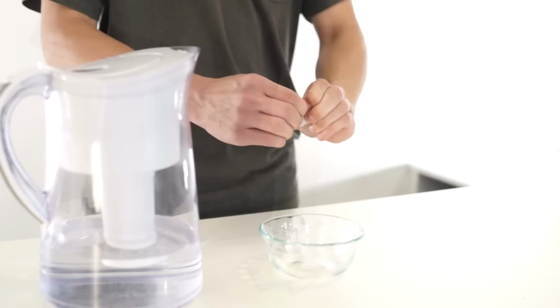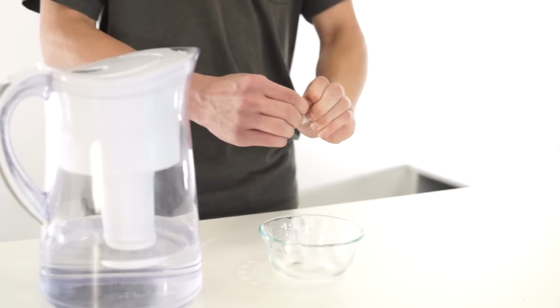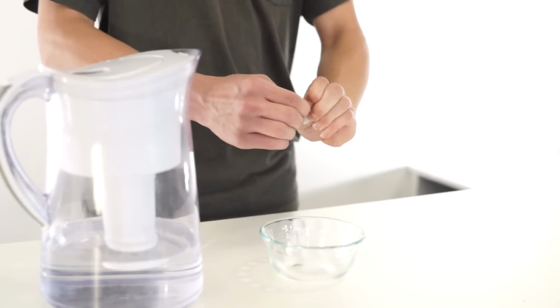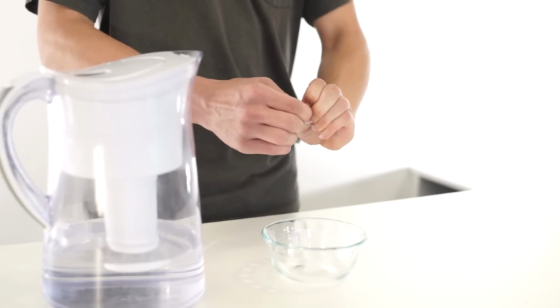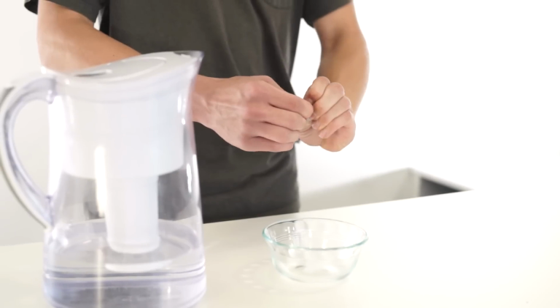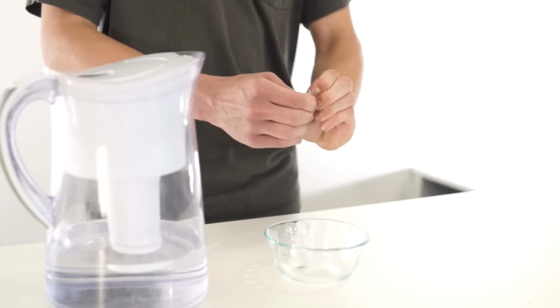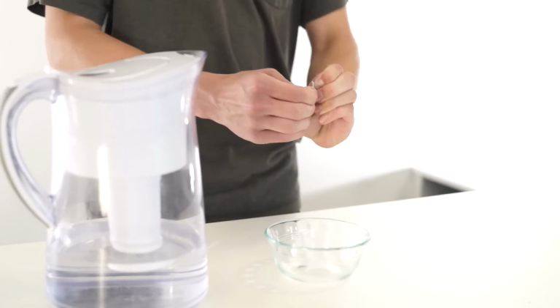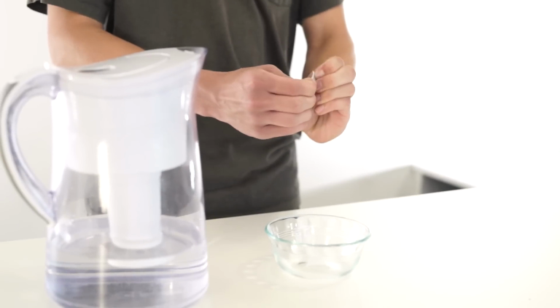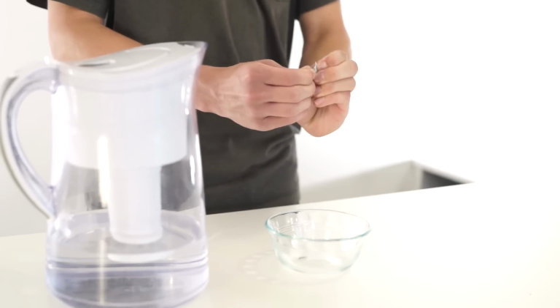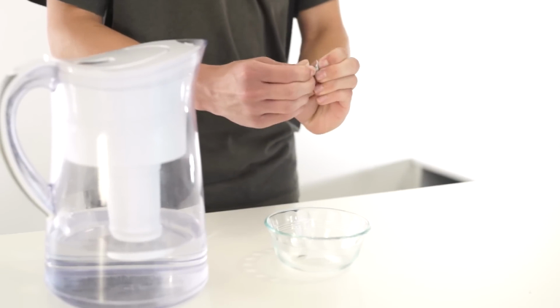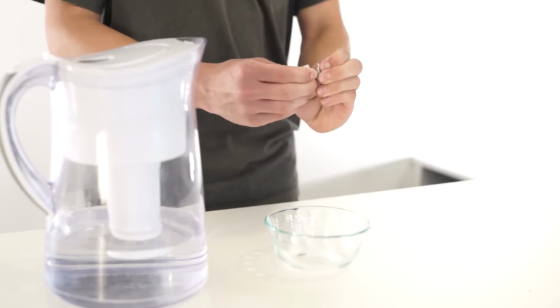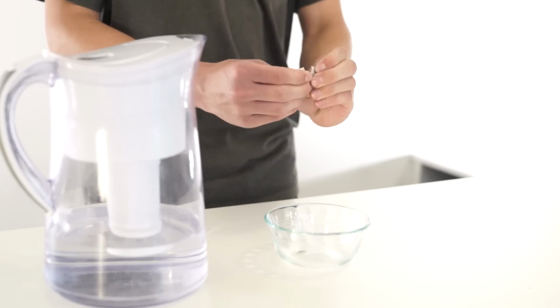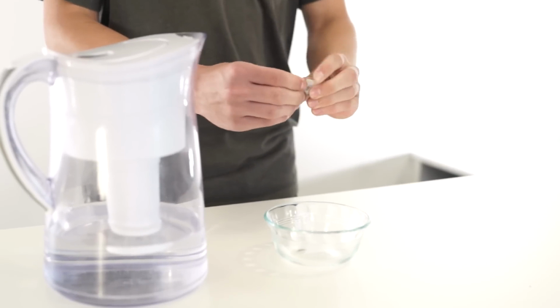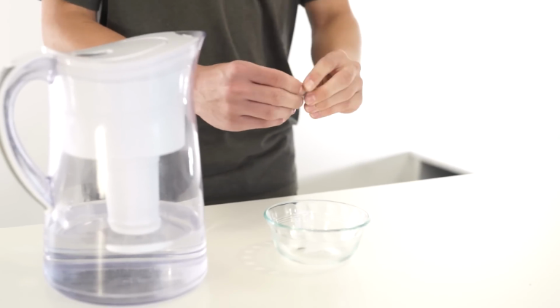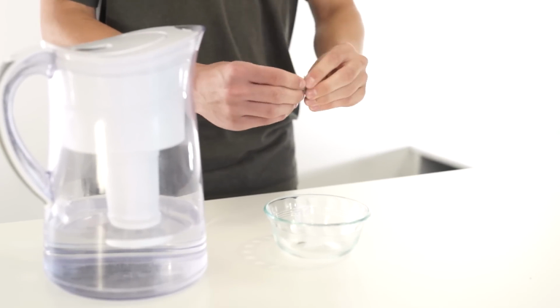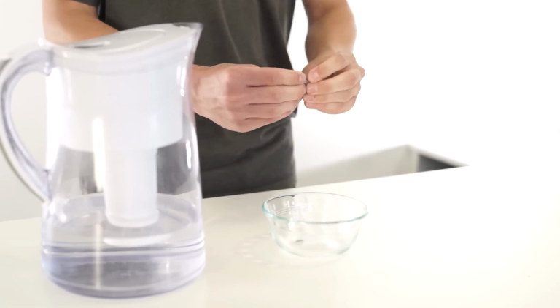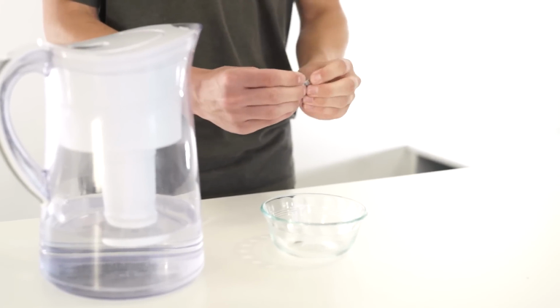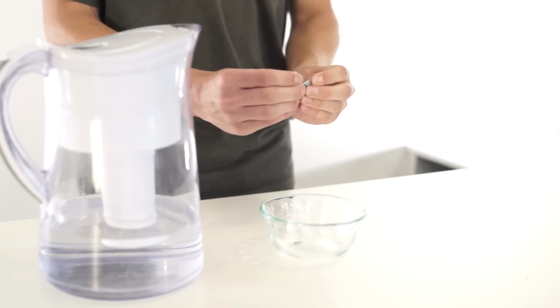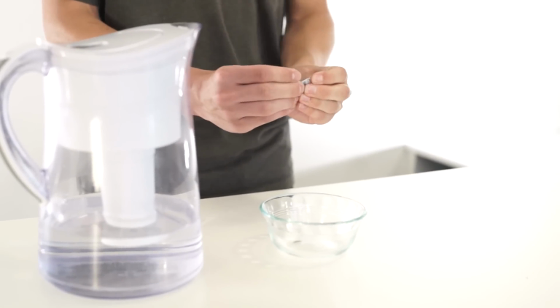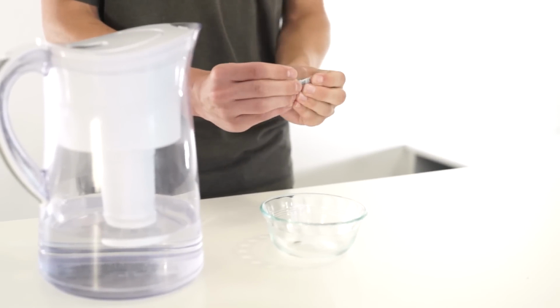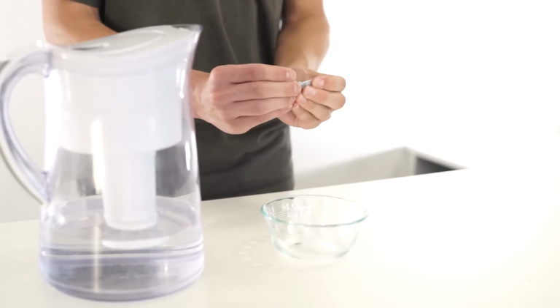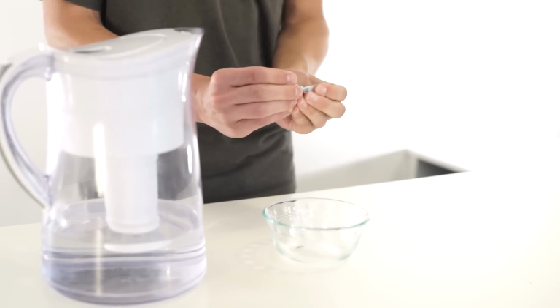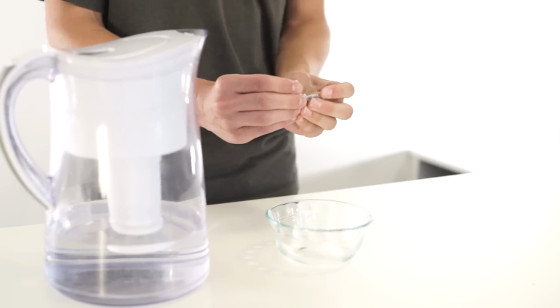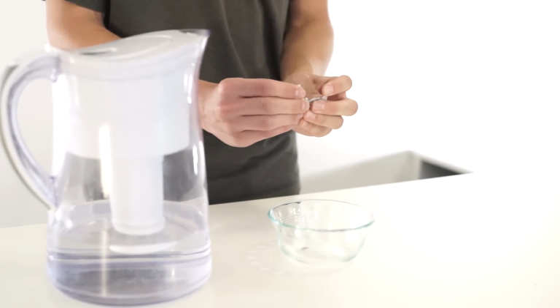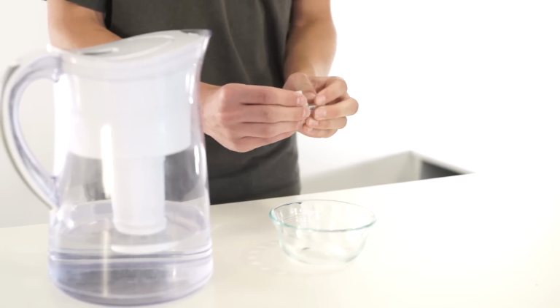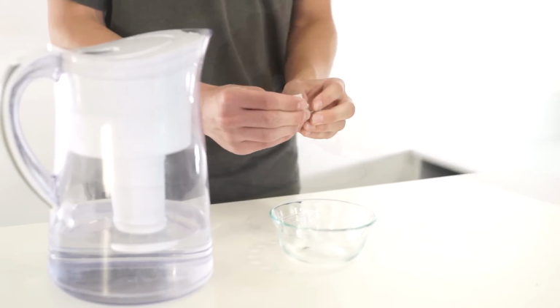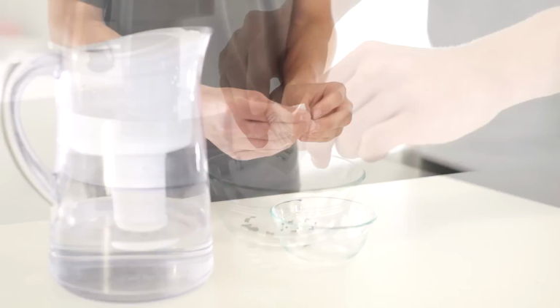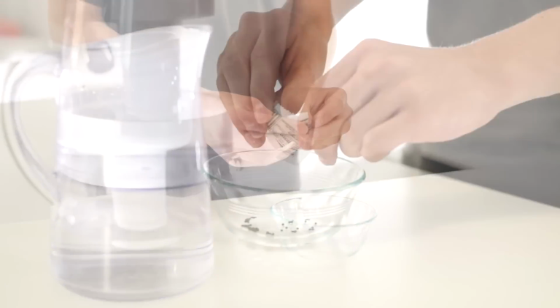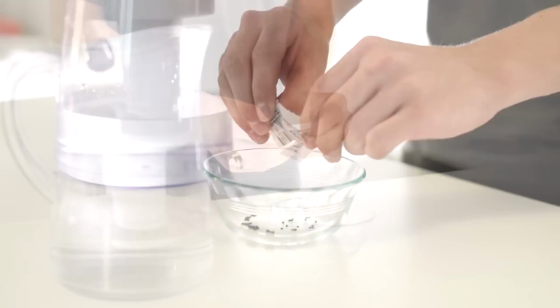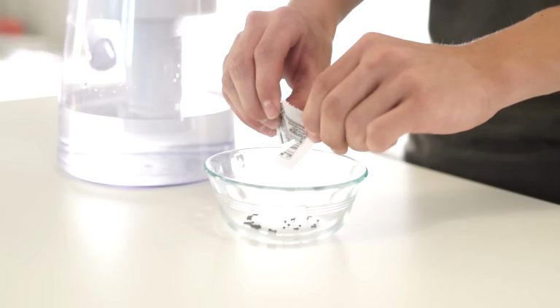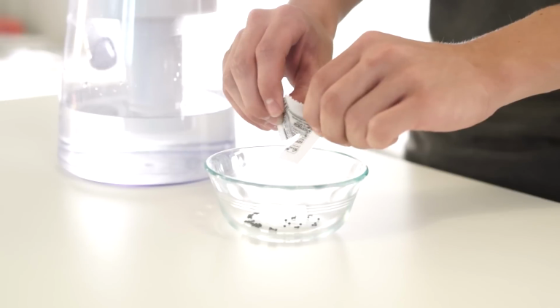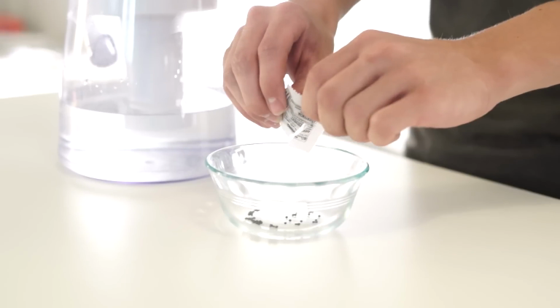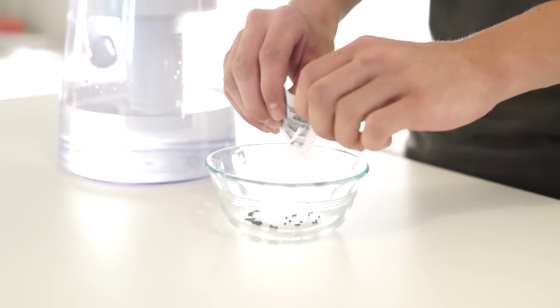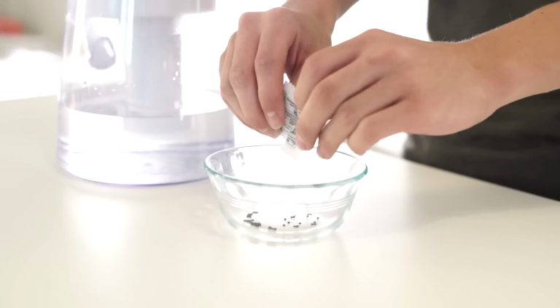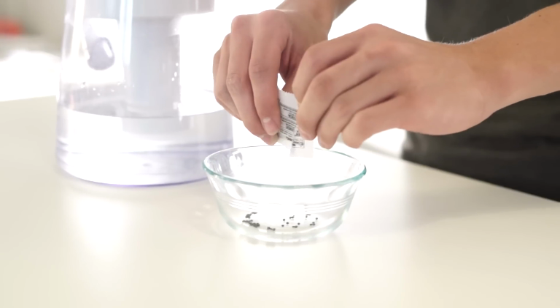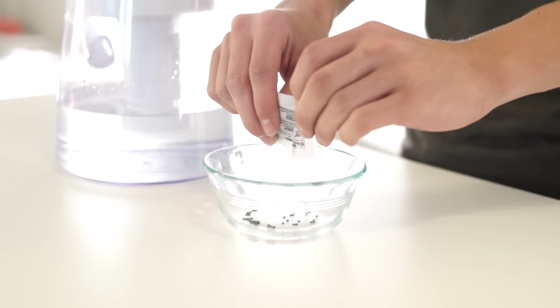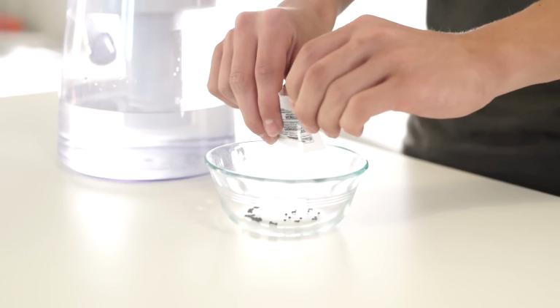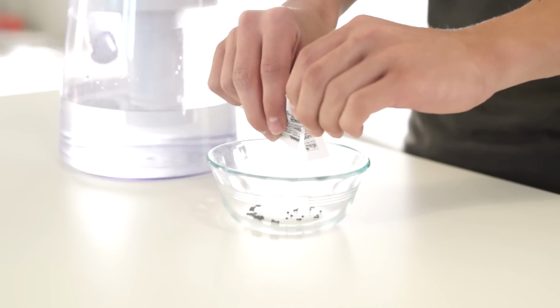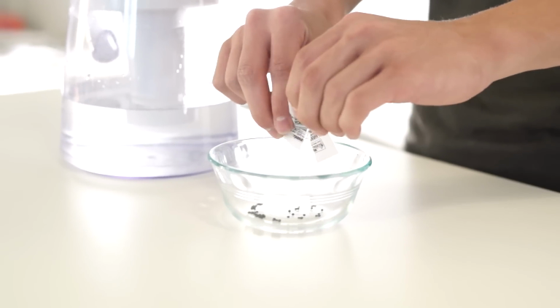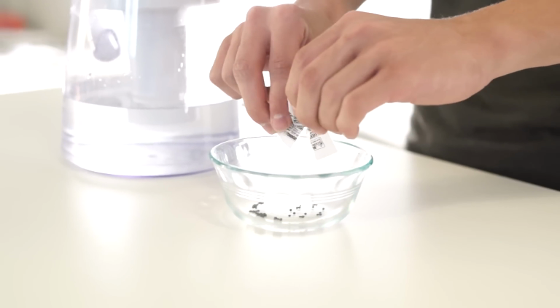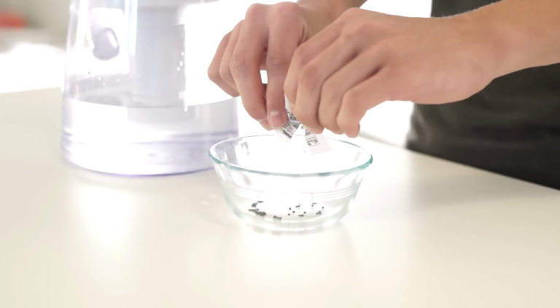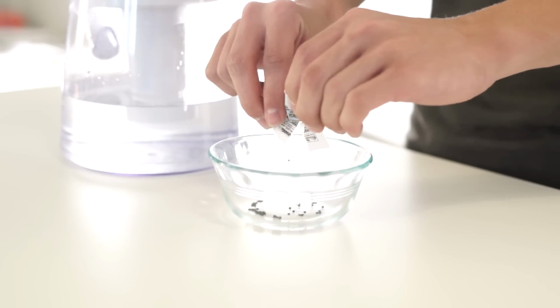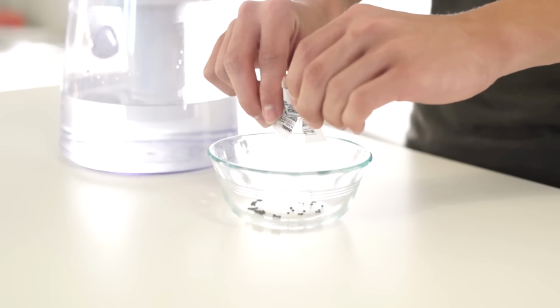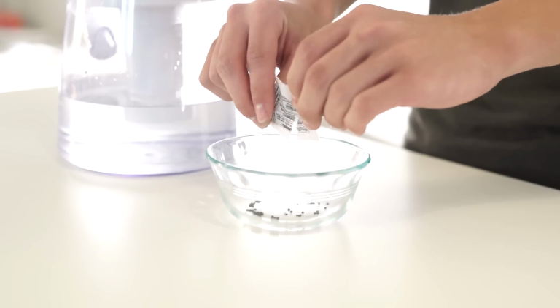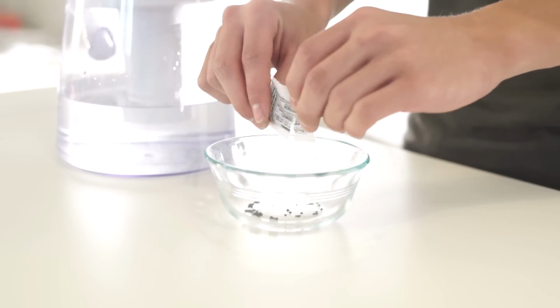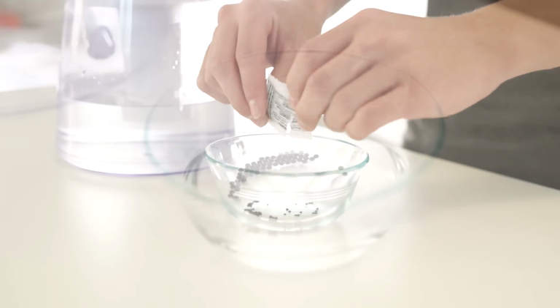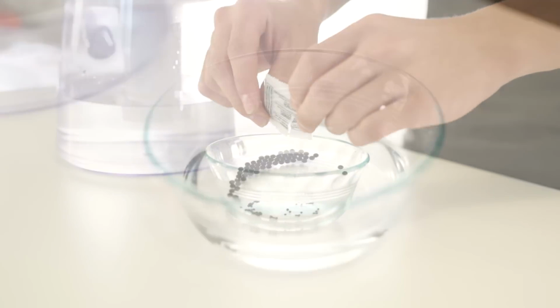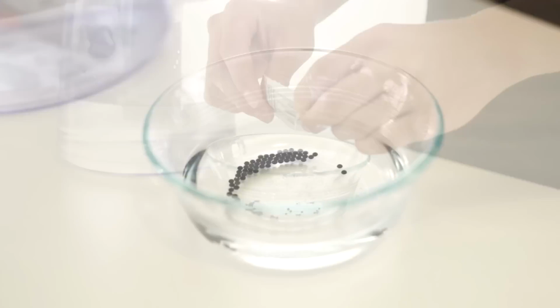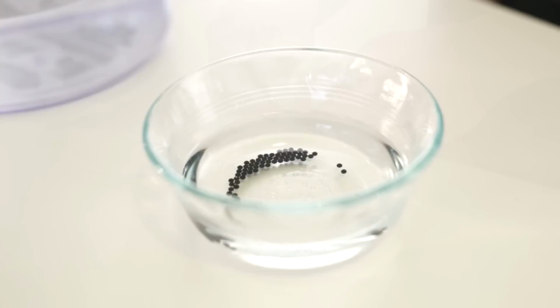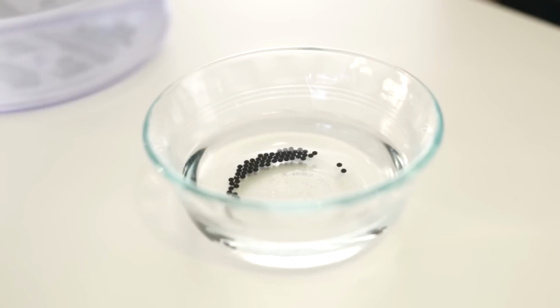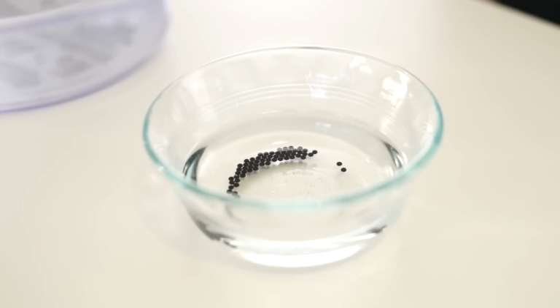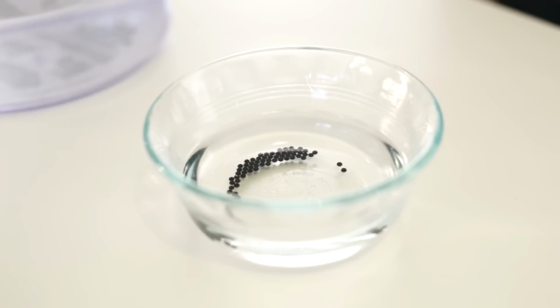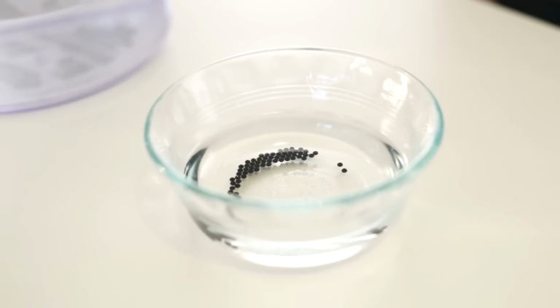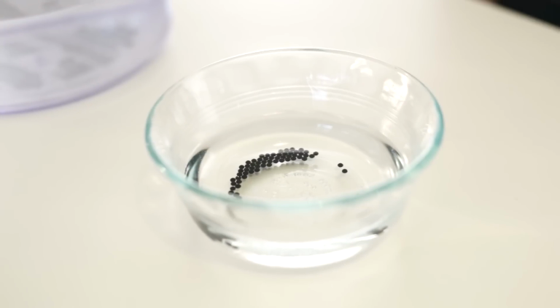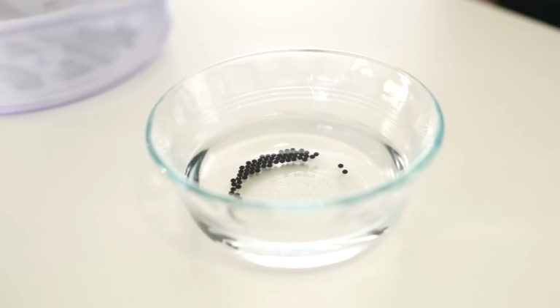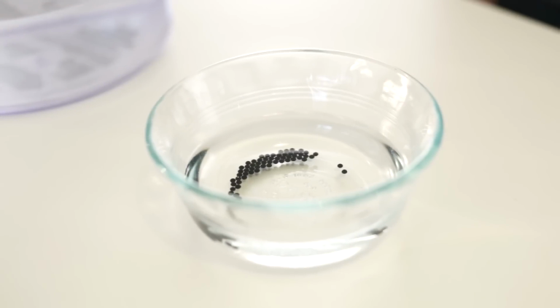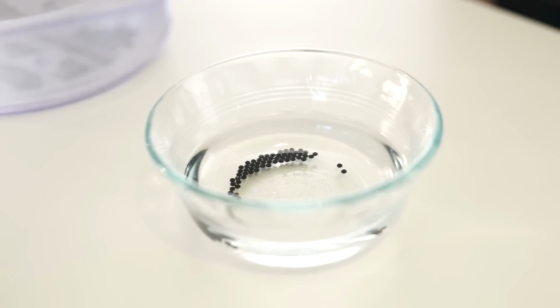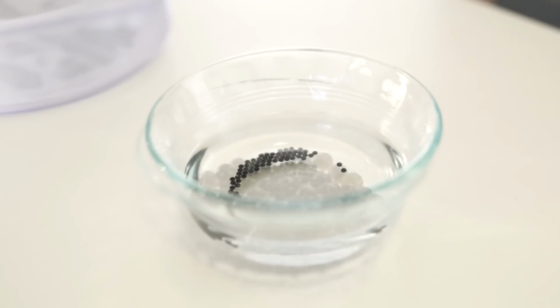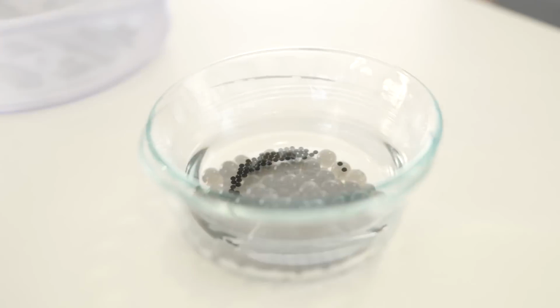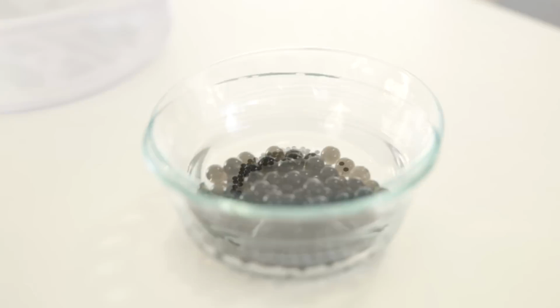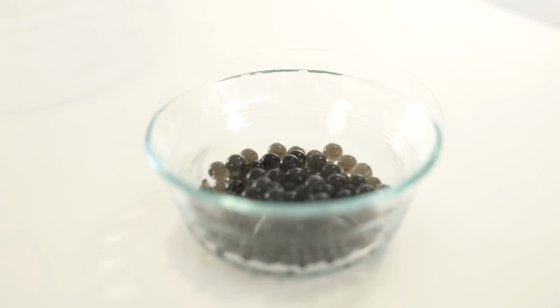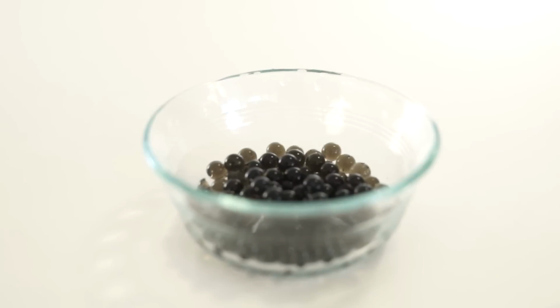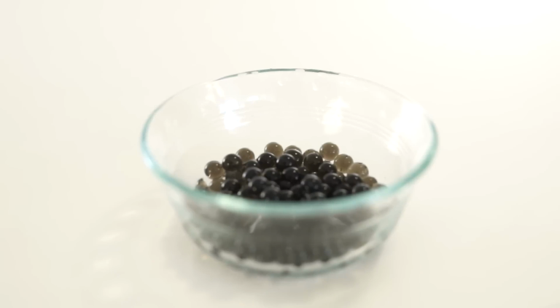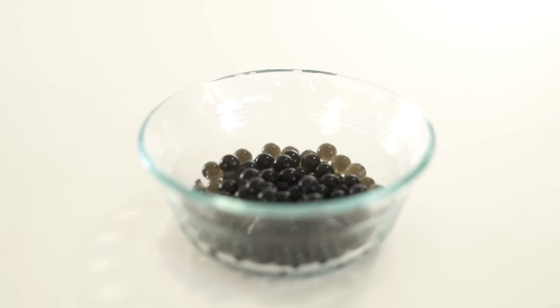Making Ammo: Add a bag of ammo beads into a bowl of clean water. Wait 4 hours until fully grown.